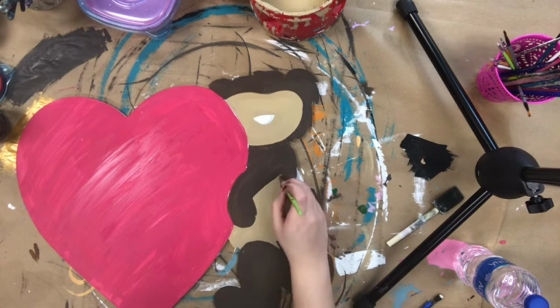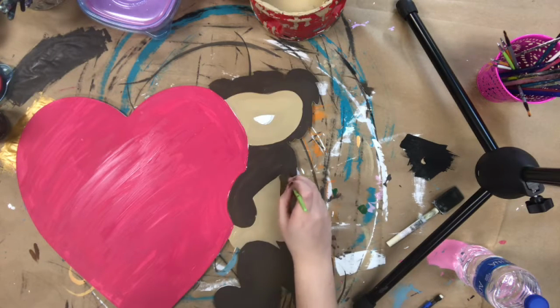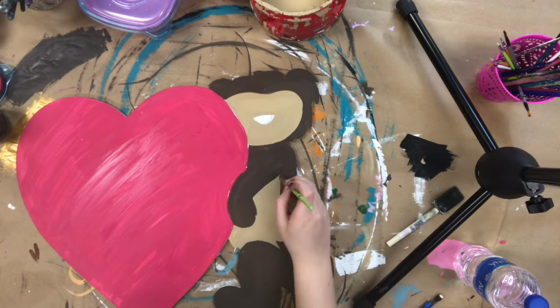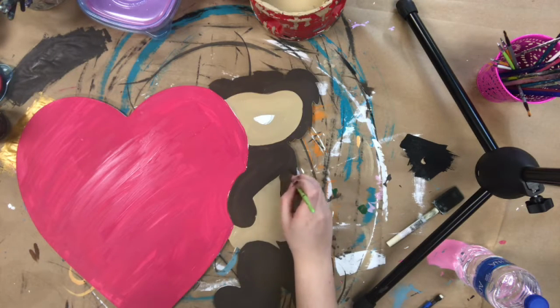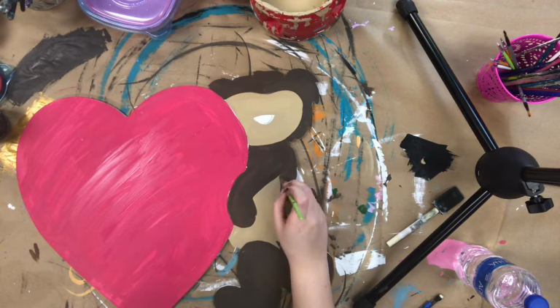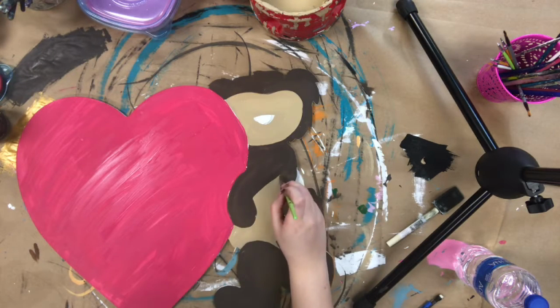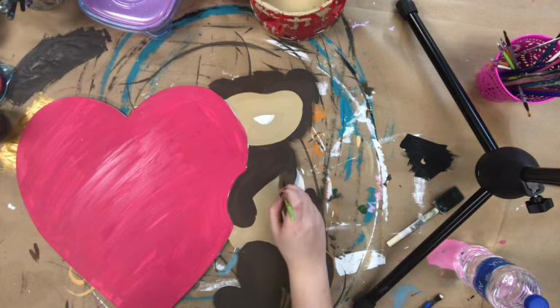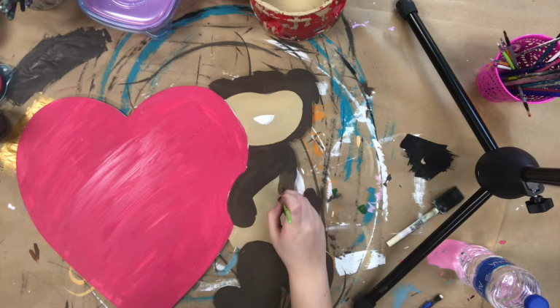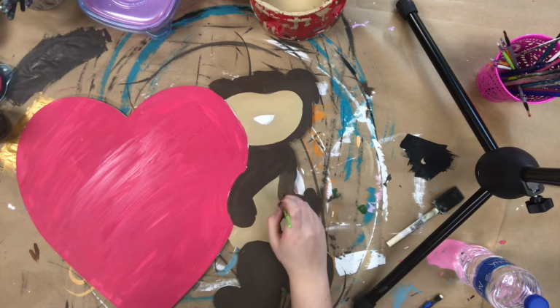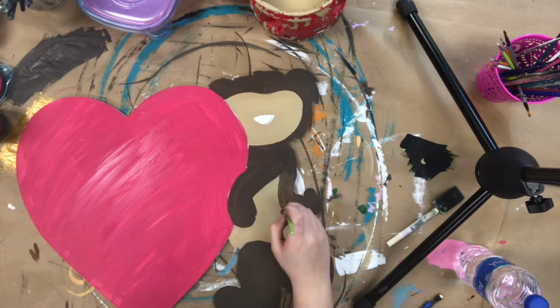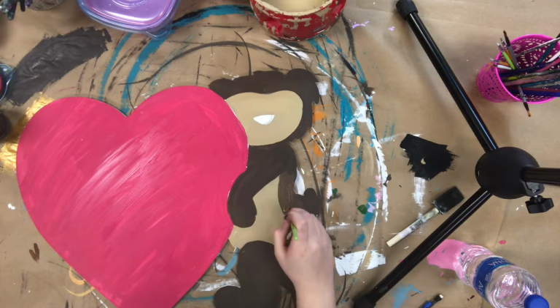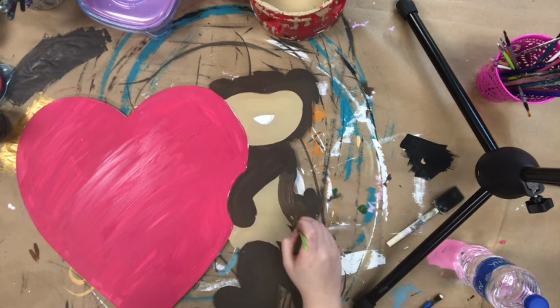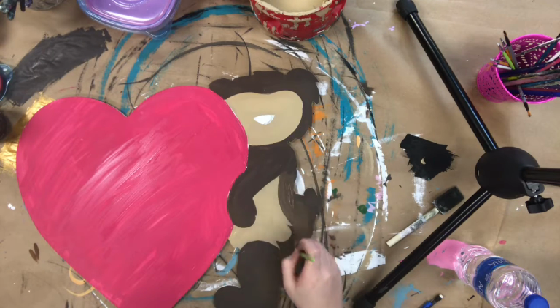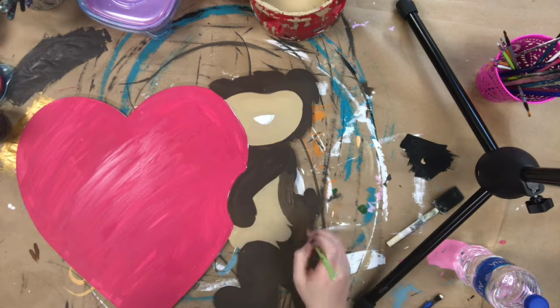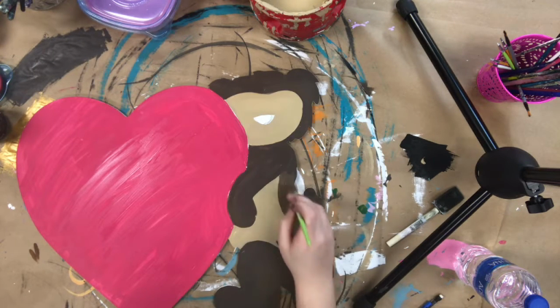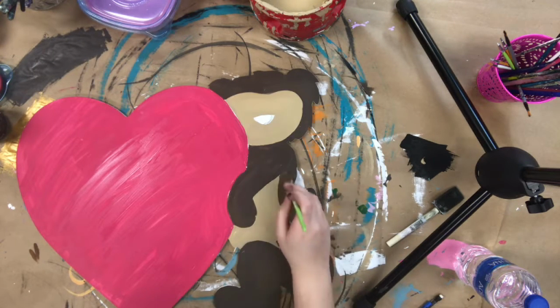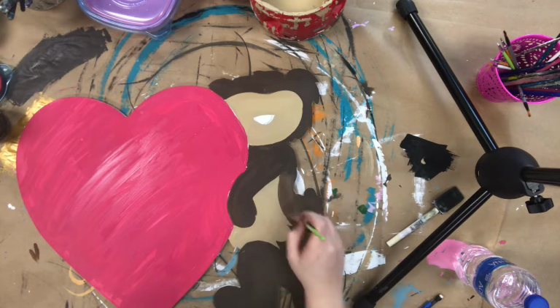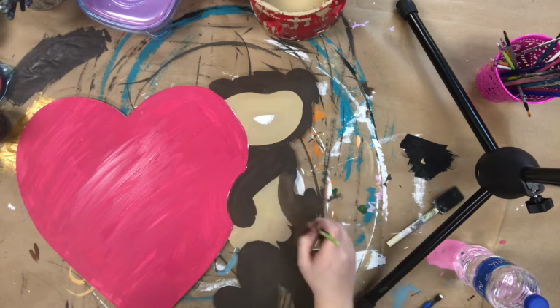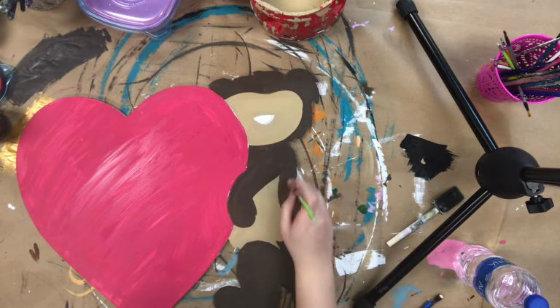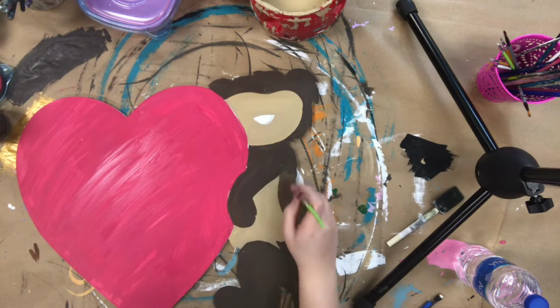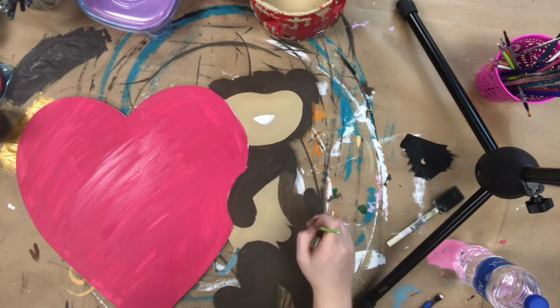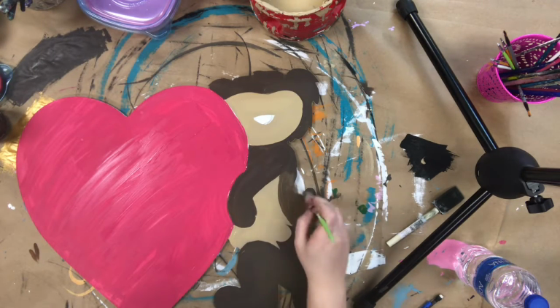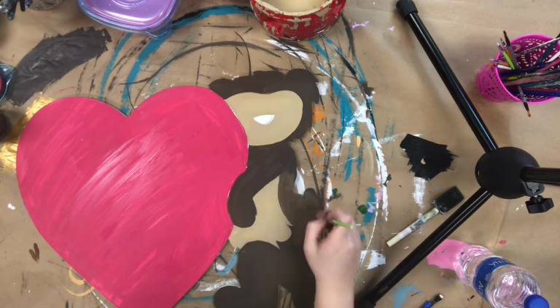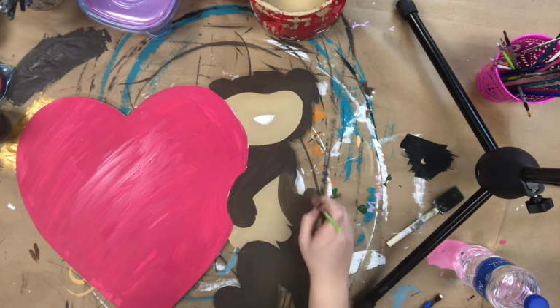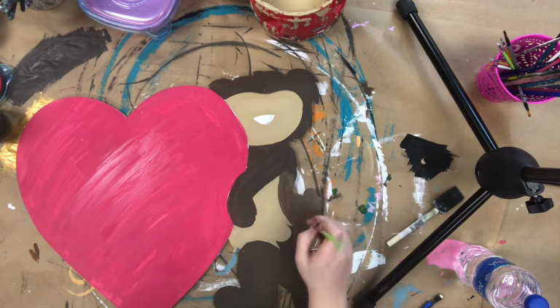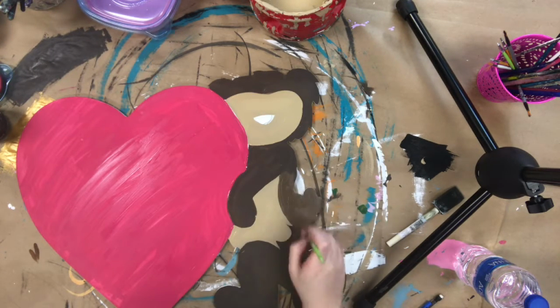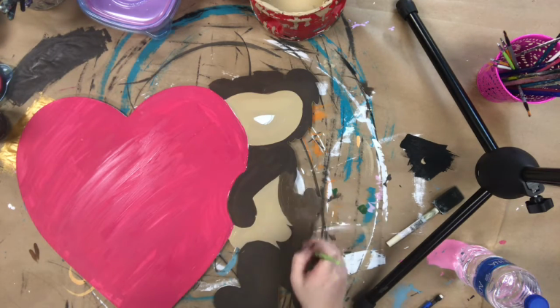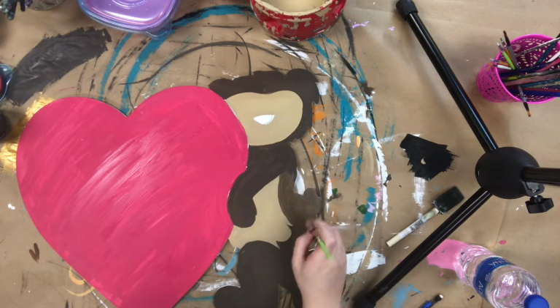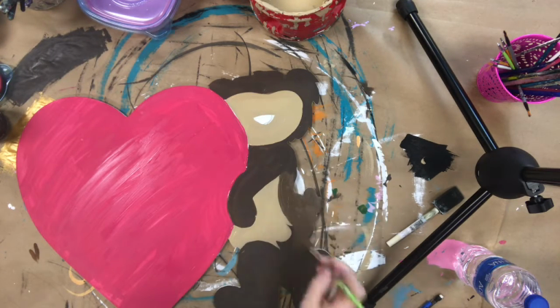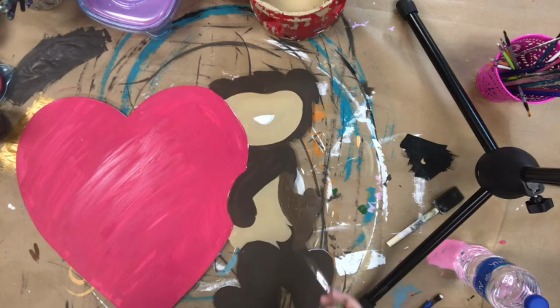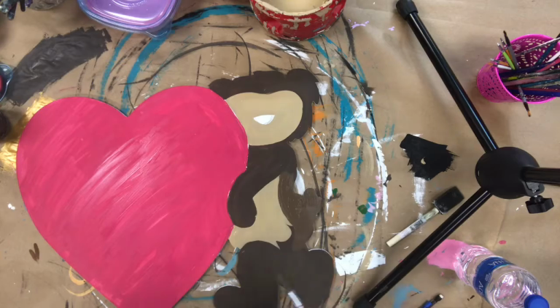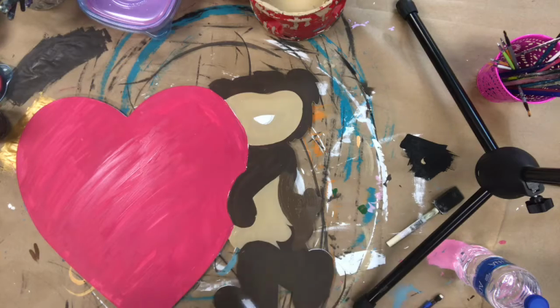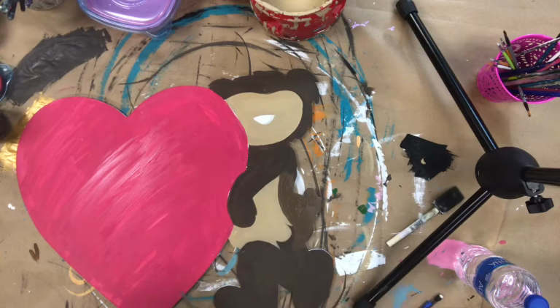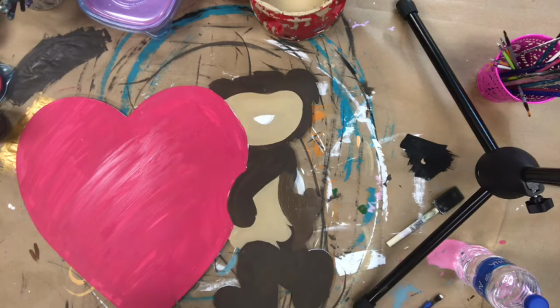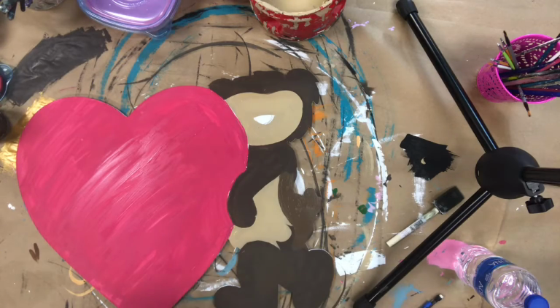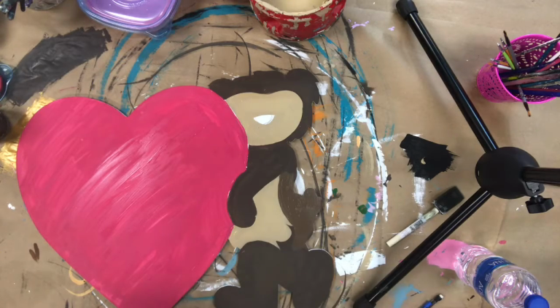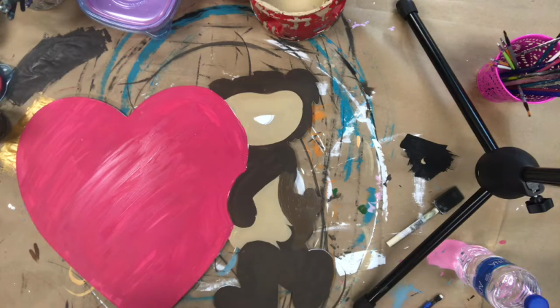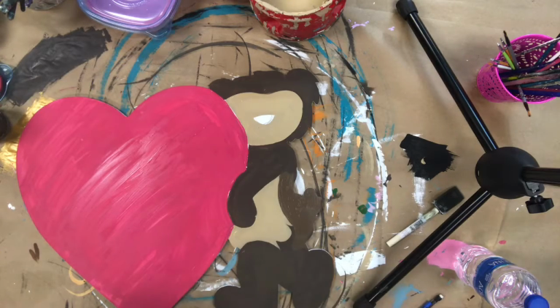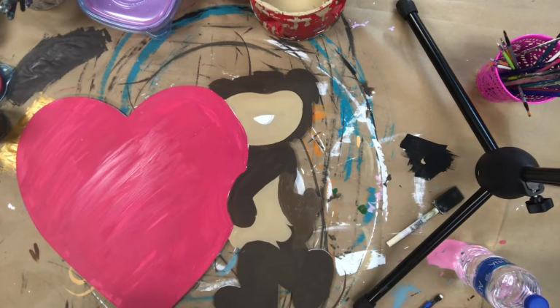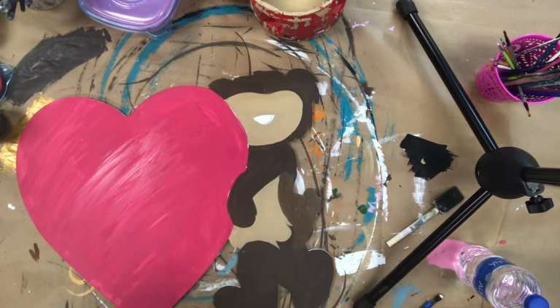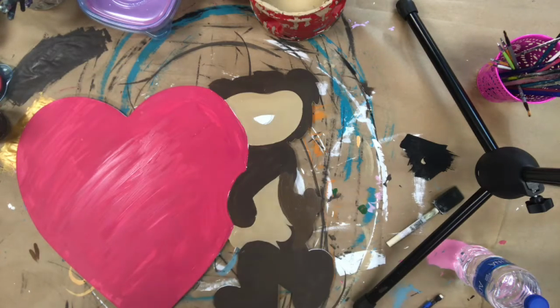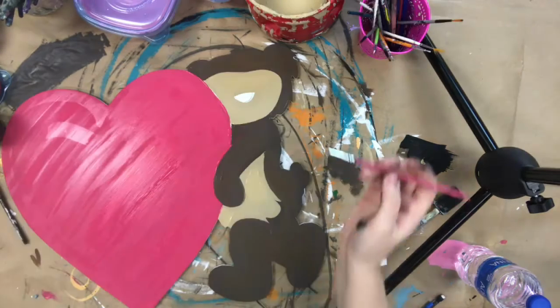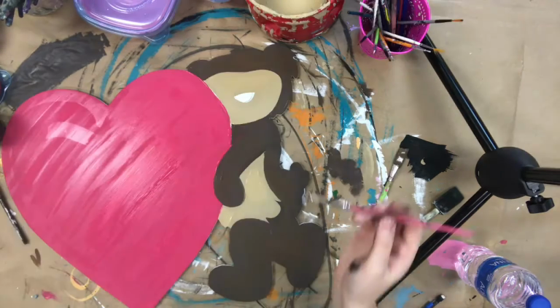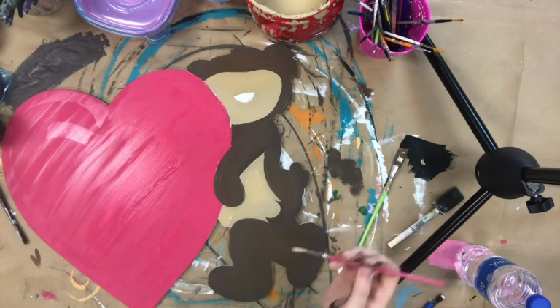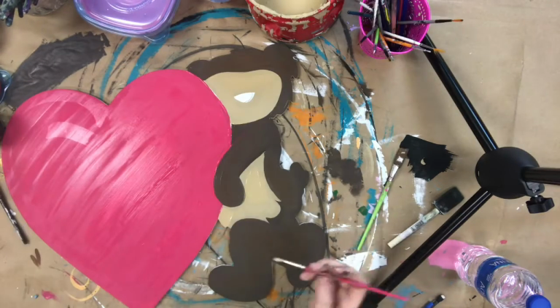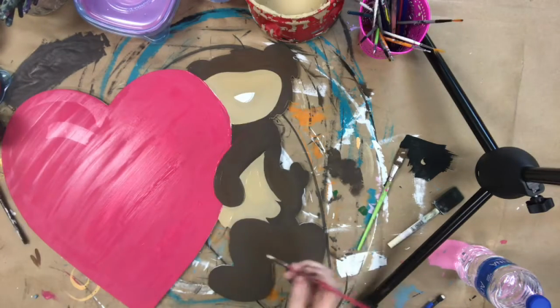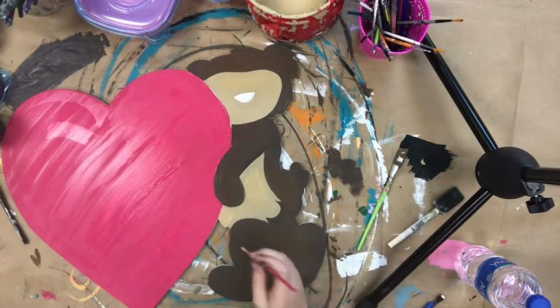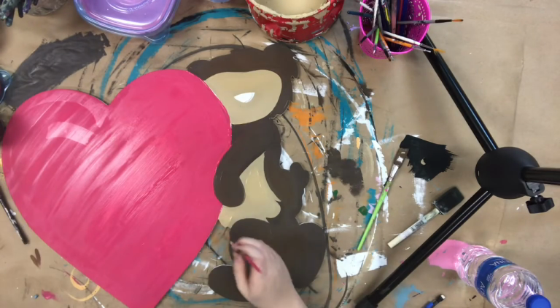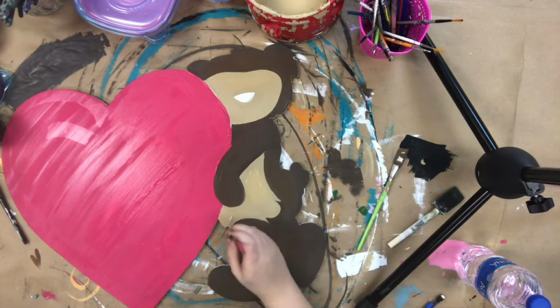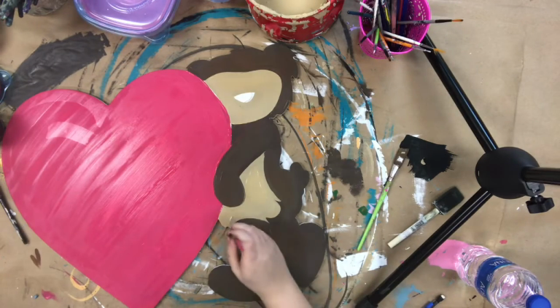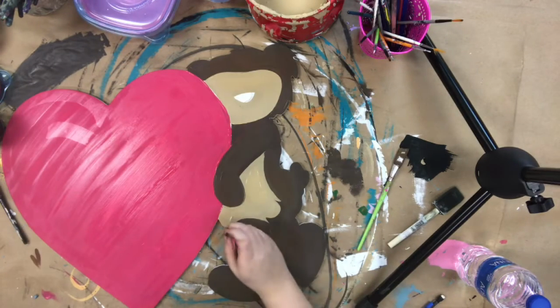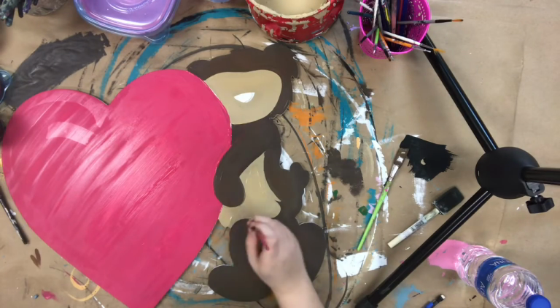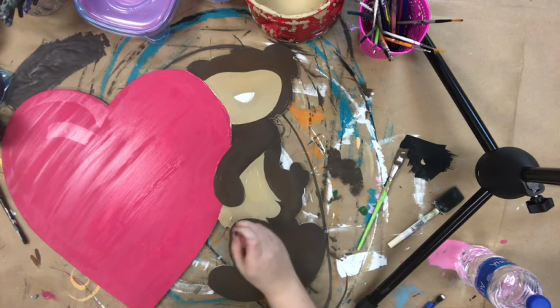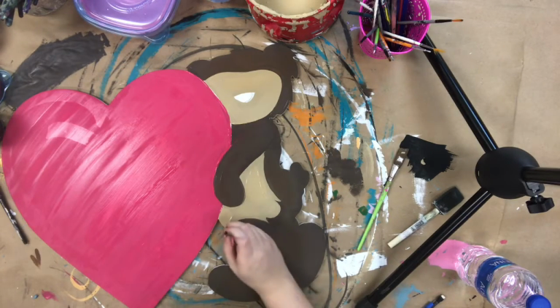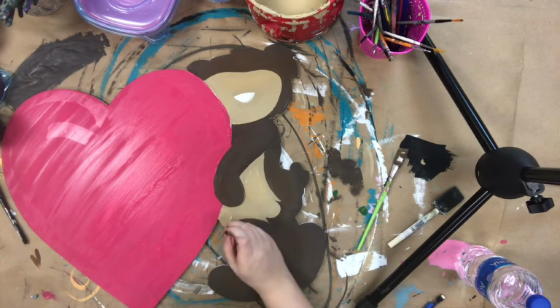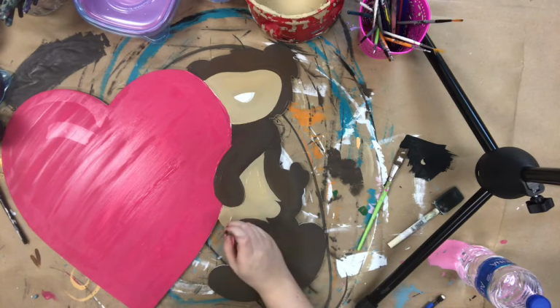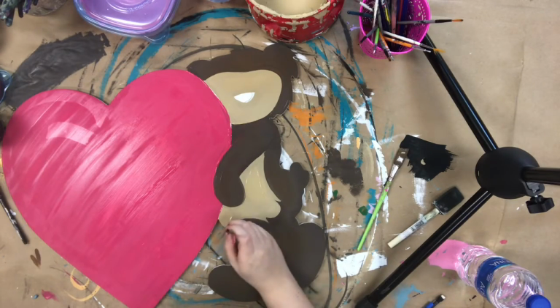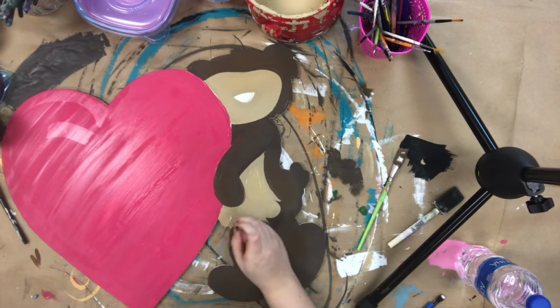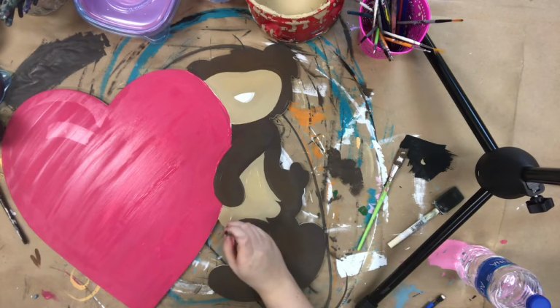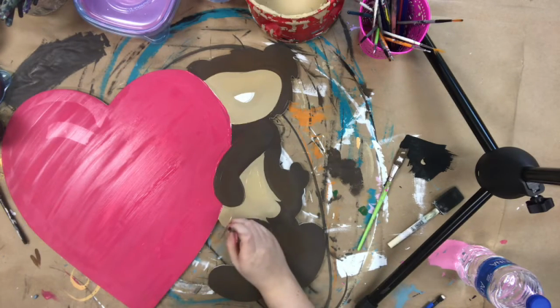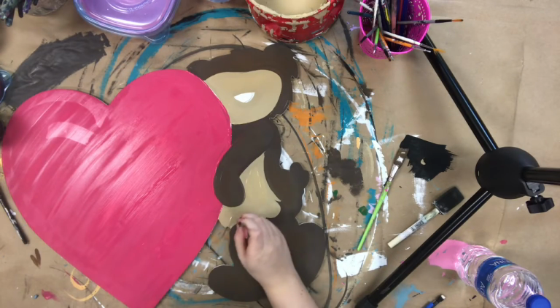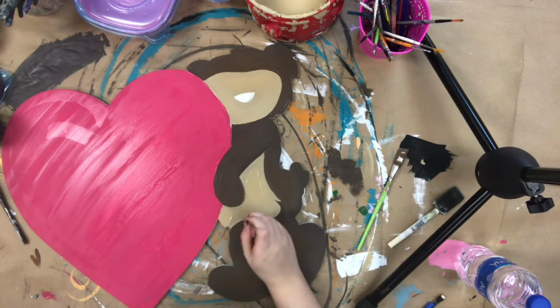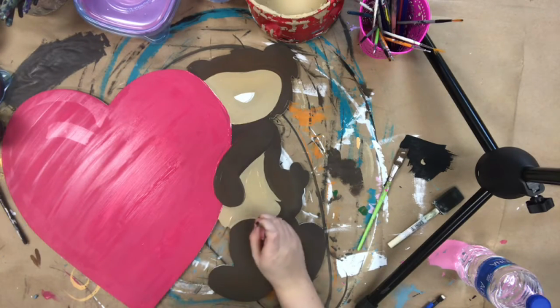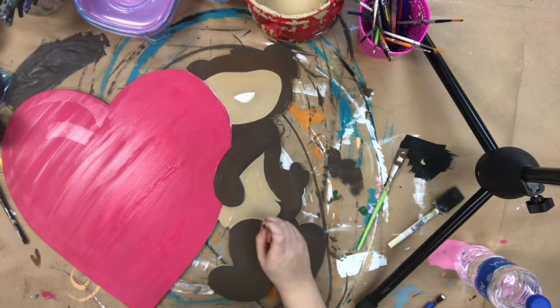Now I'm going back in with some of that chocolate brown paint and just painting a little bit over his stomach to kind of show the arch of his back.